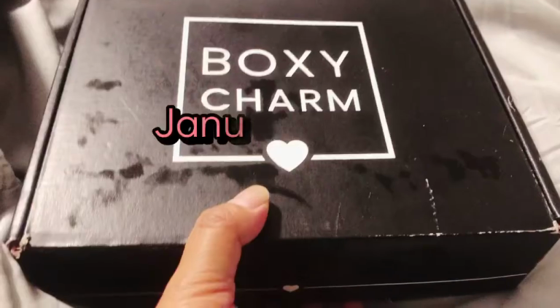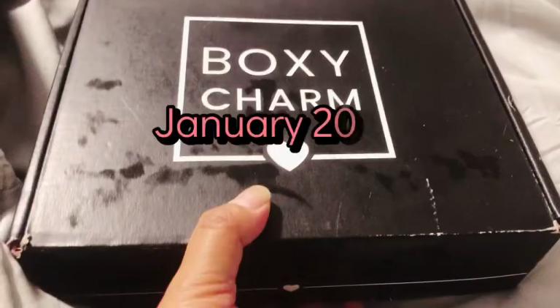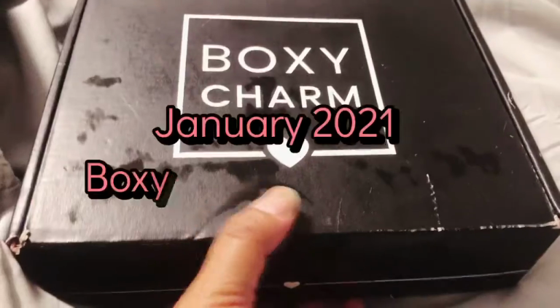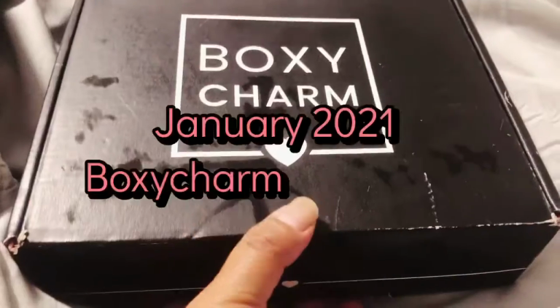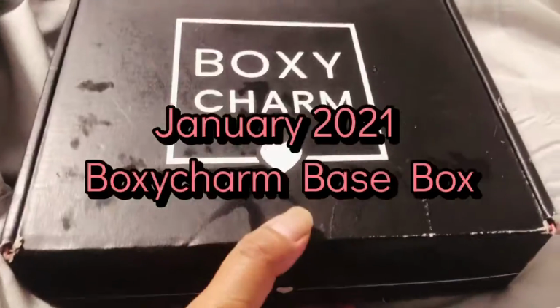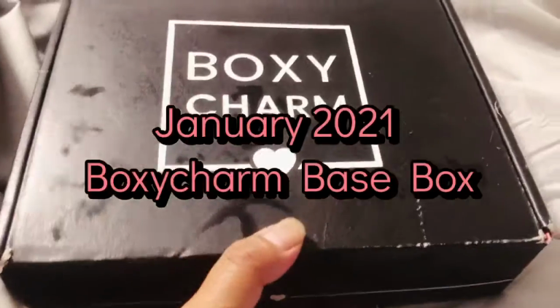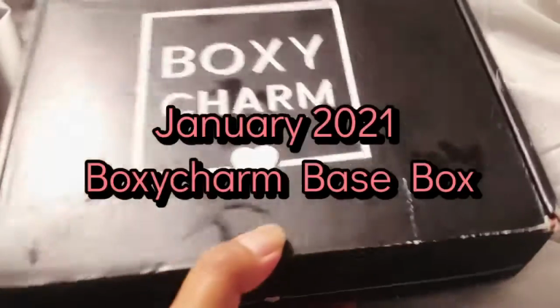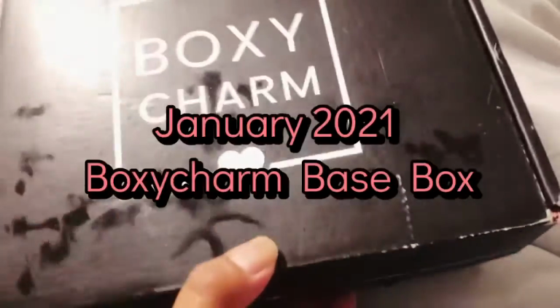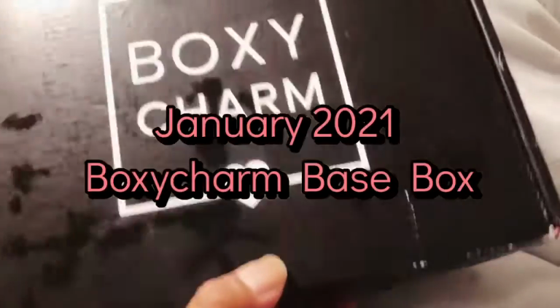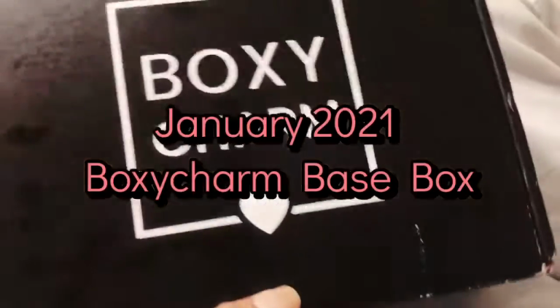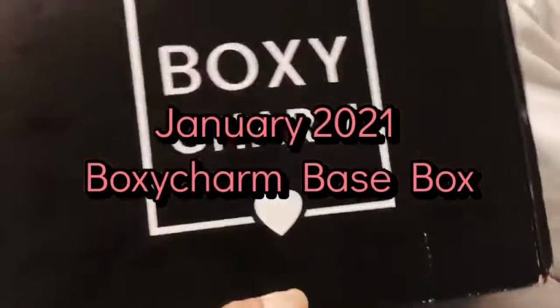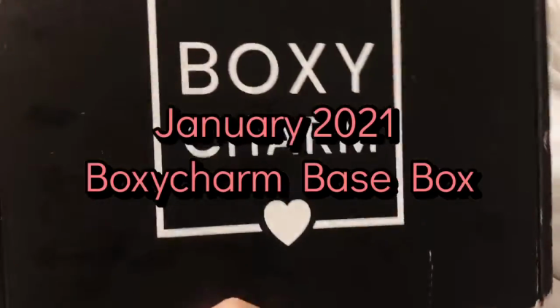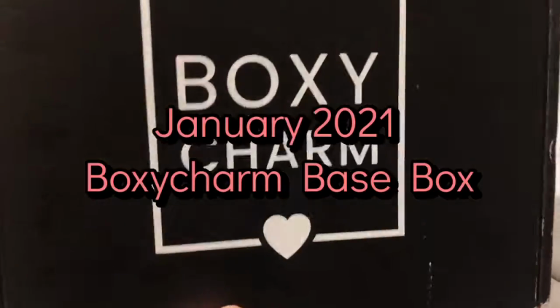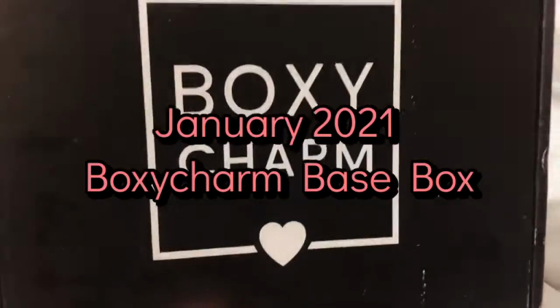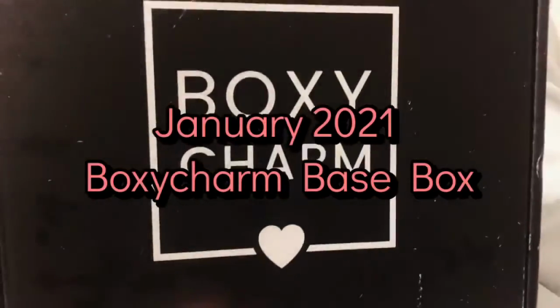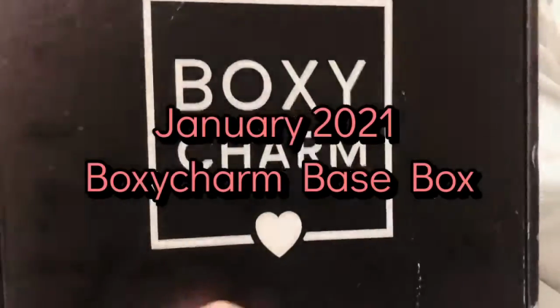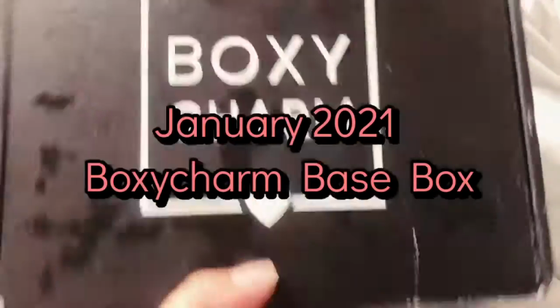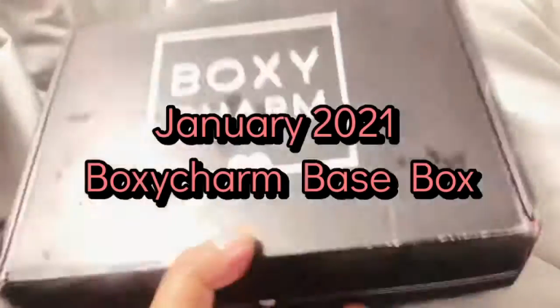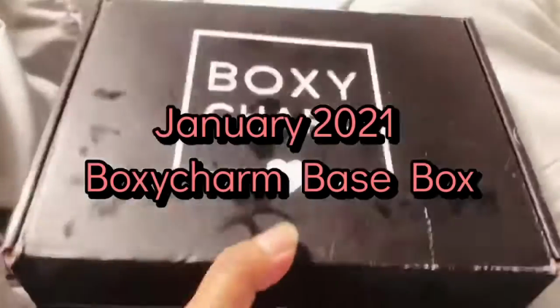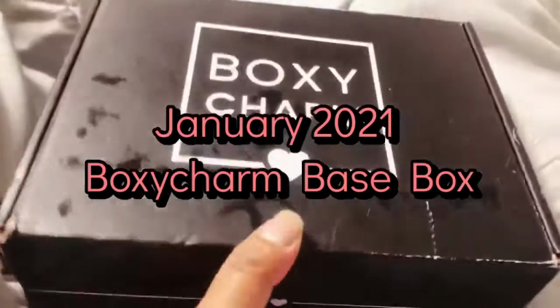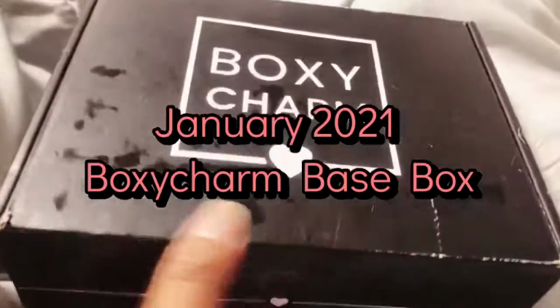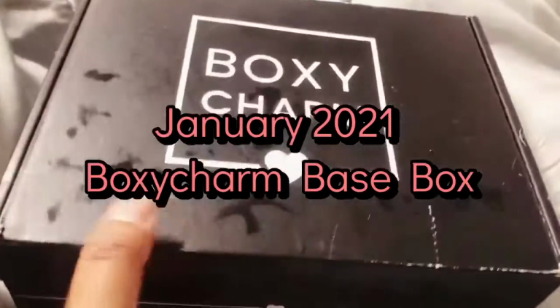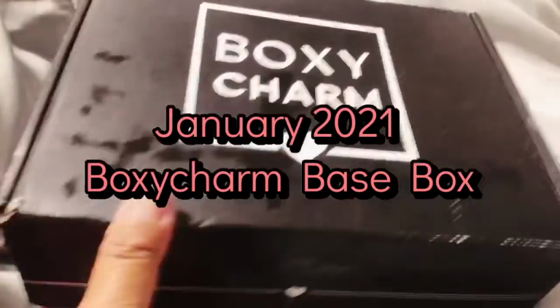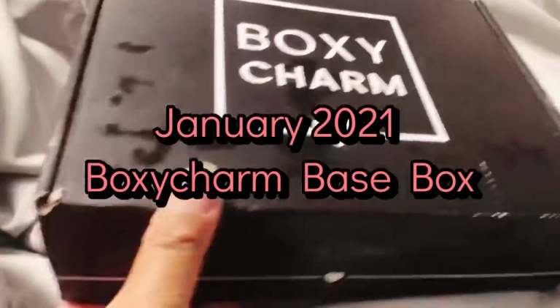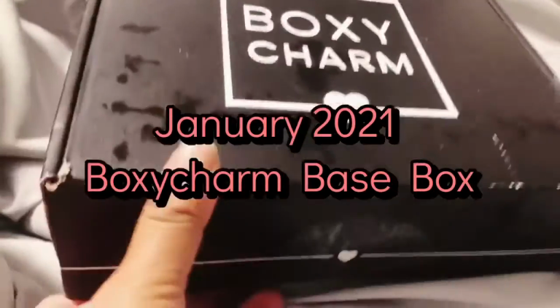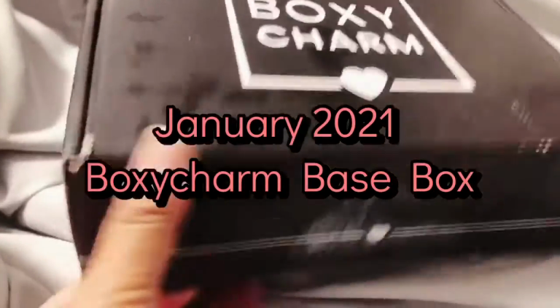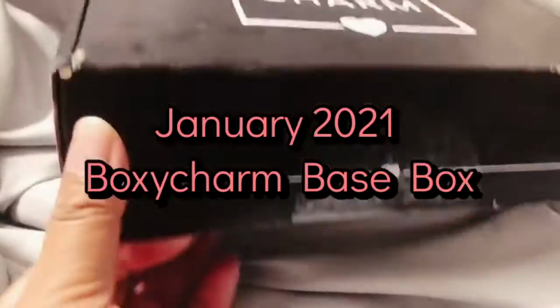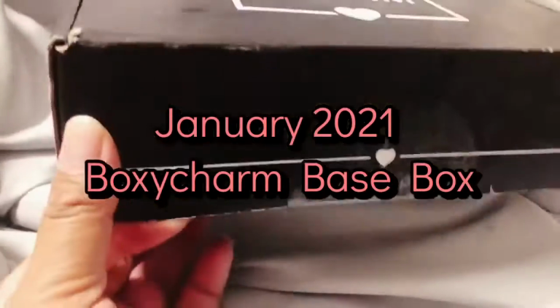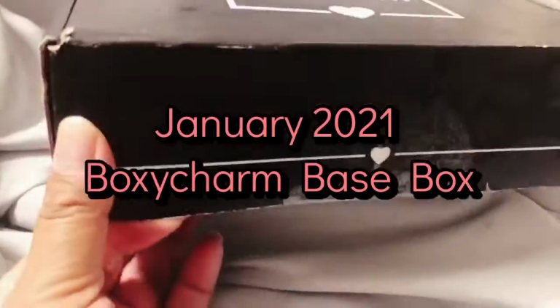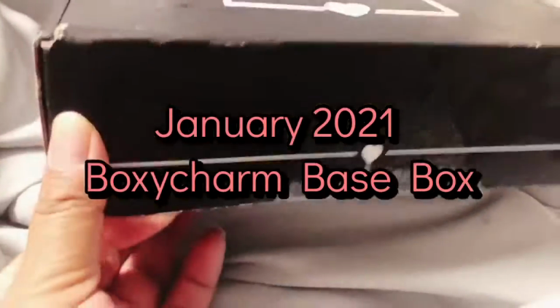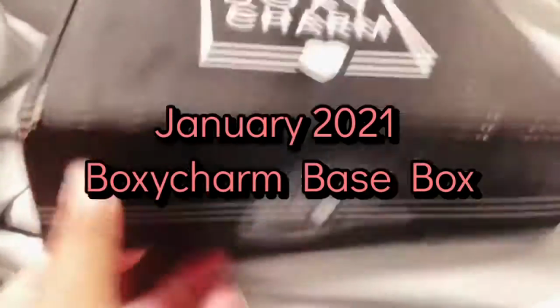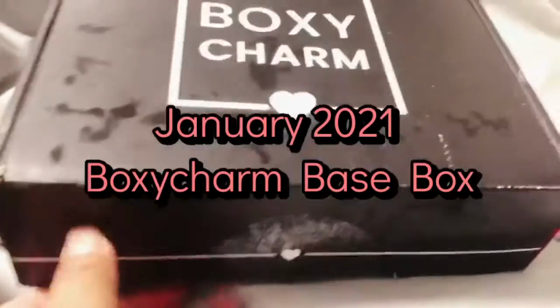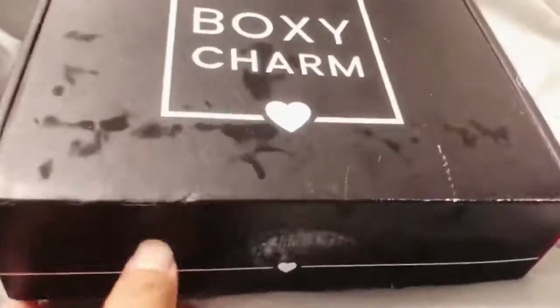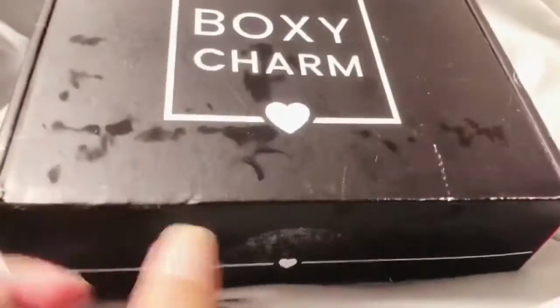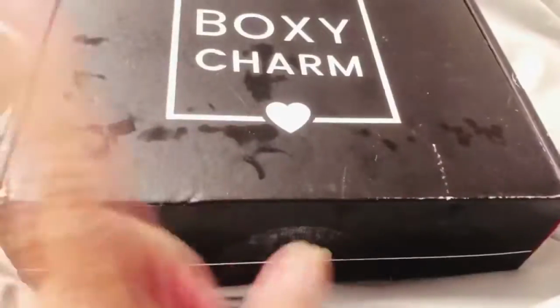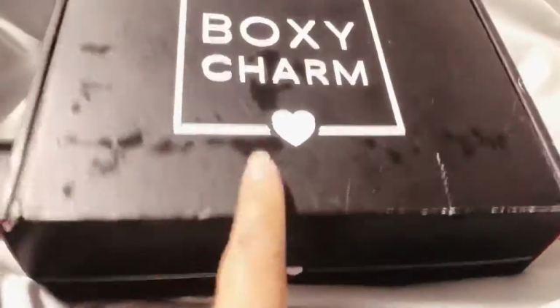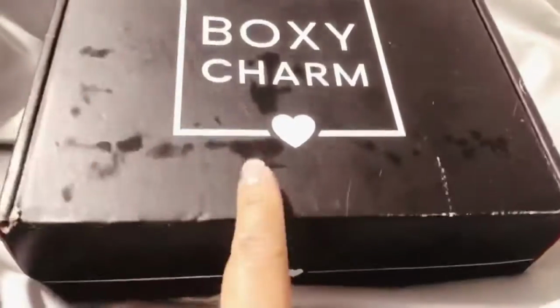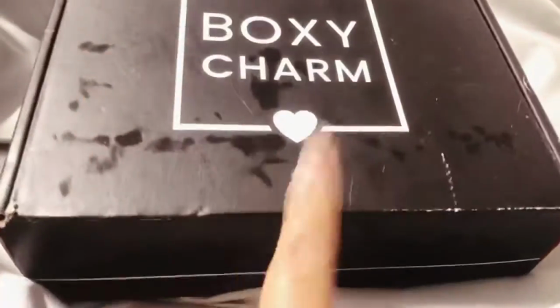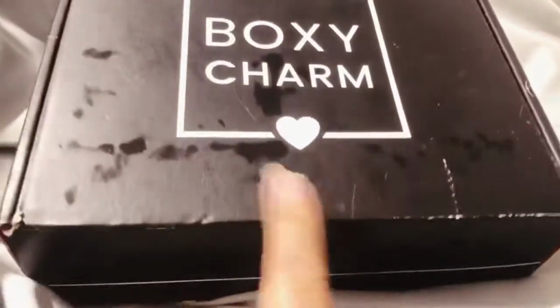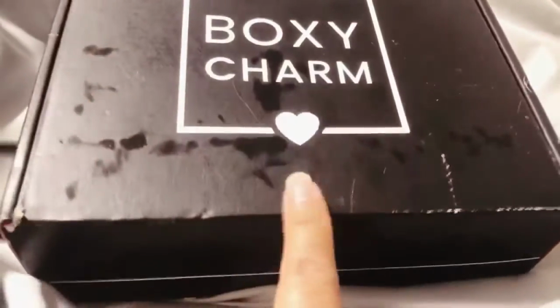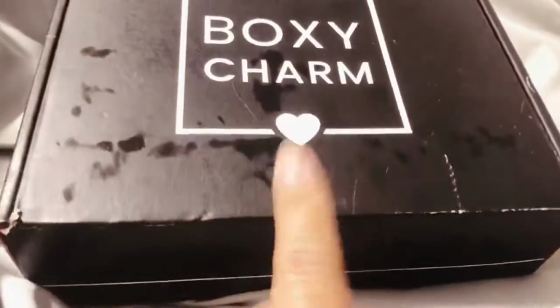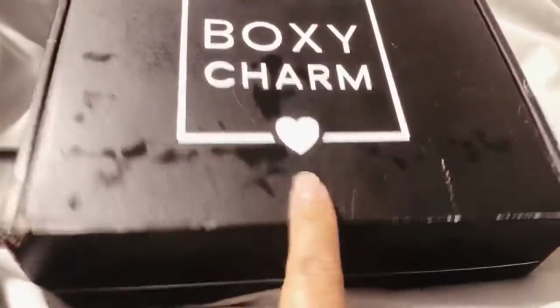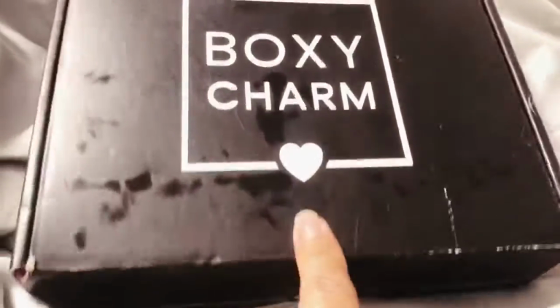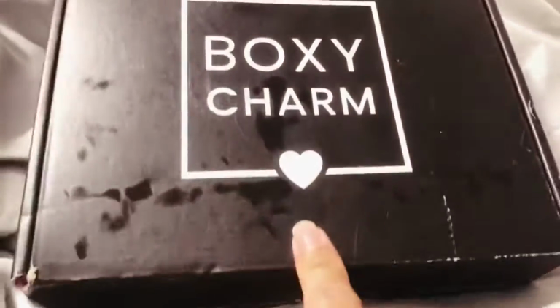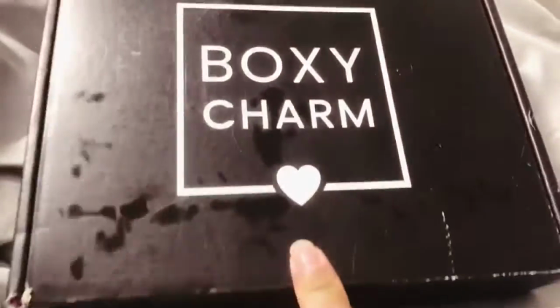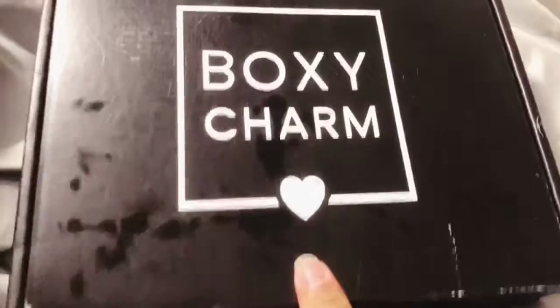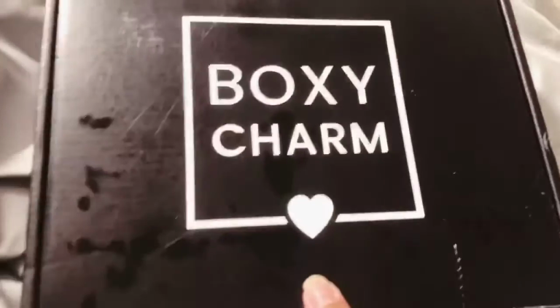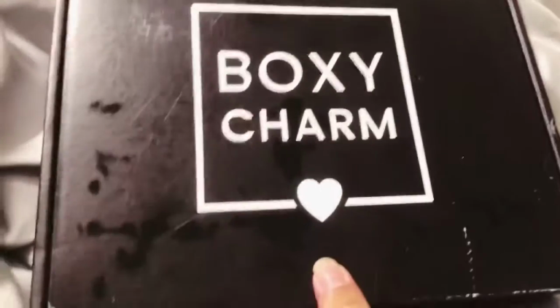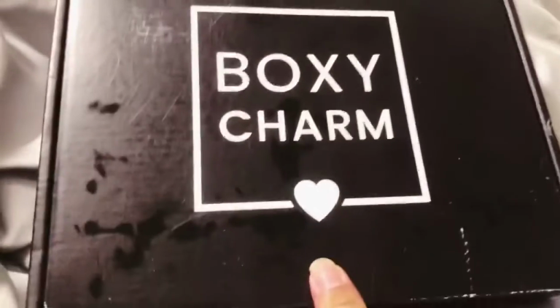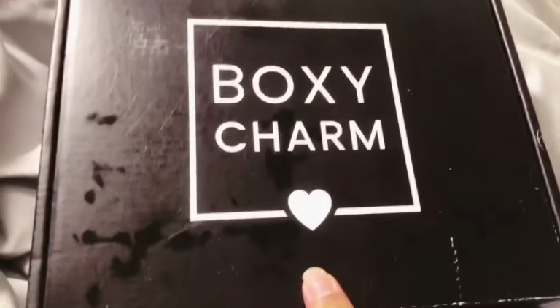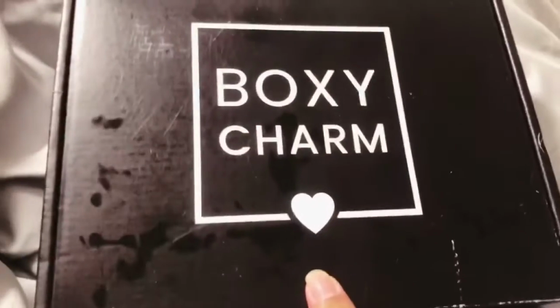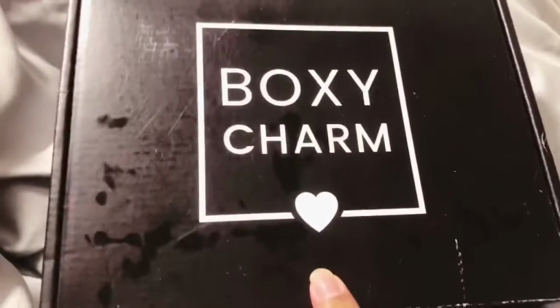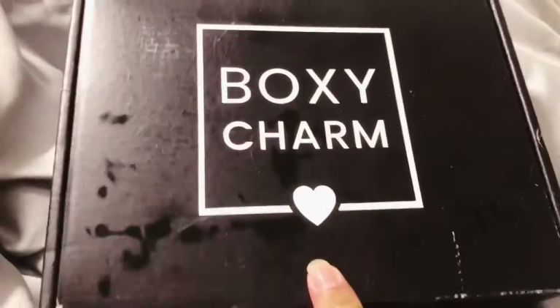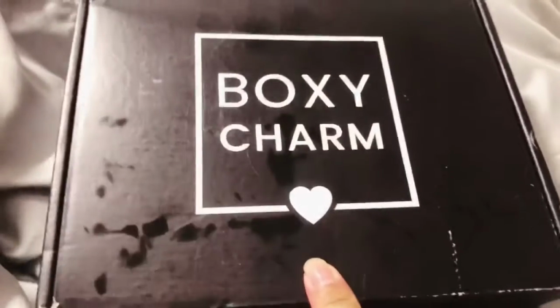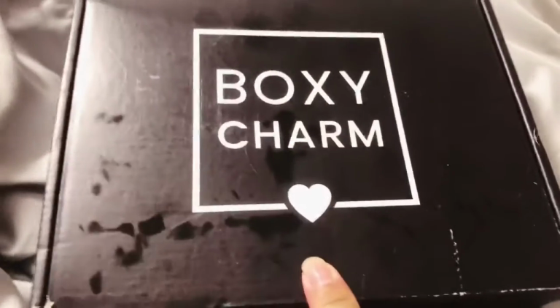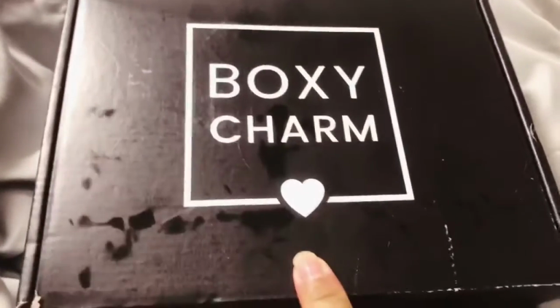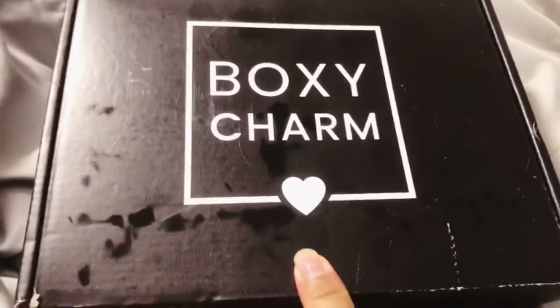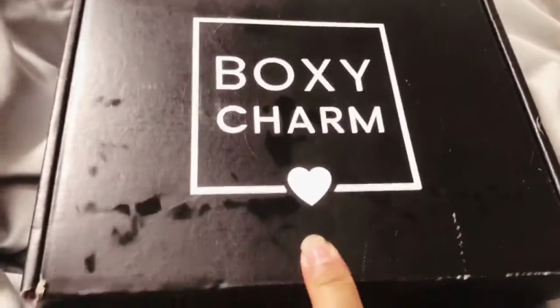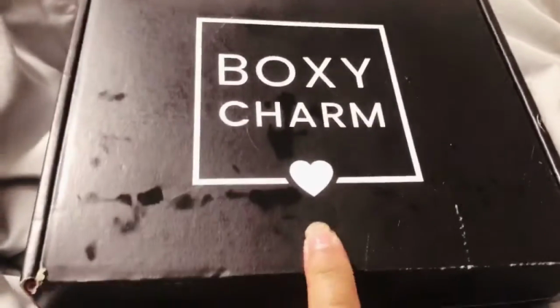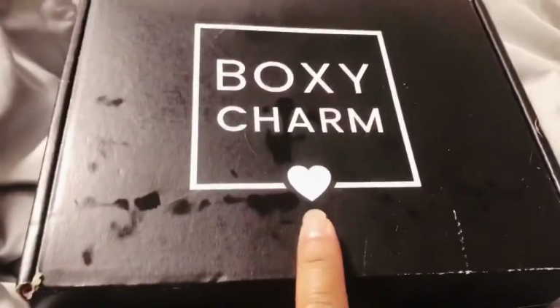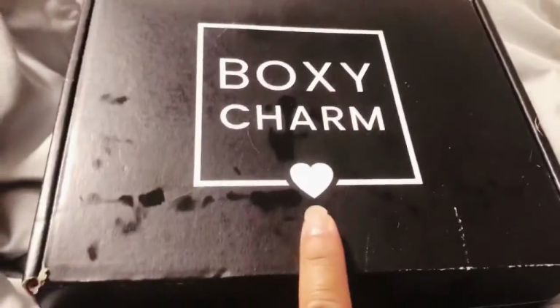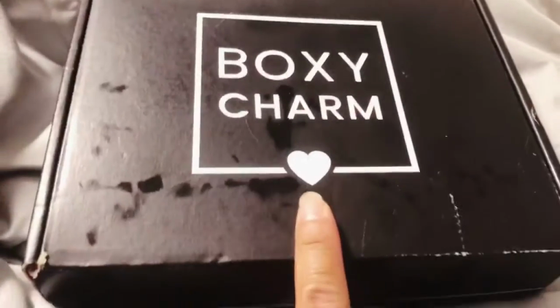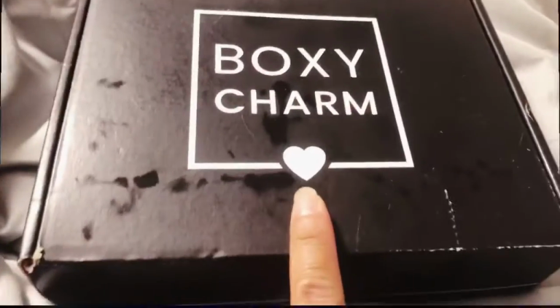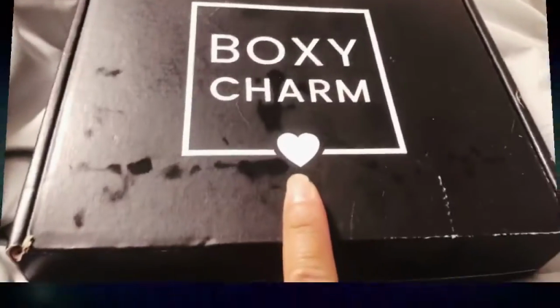I got BoxyMail and IcyPink, so this must be my base box — $25 a month membership.